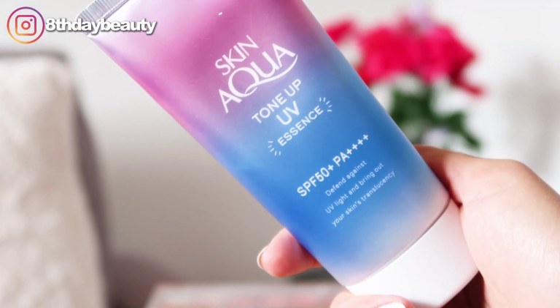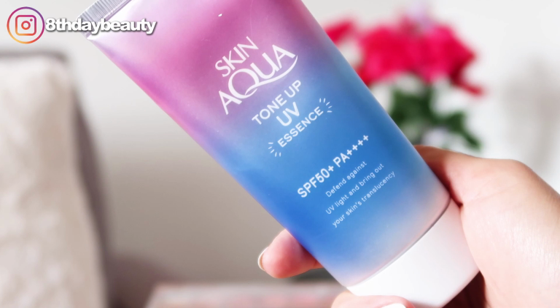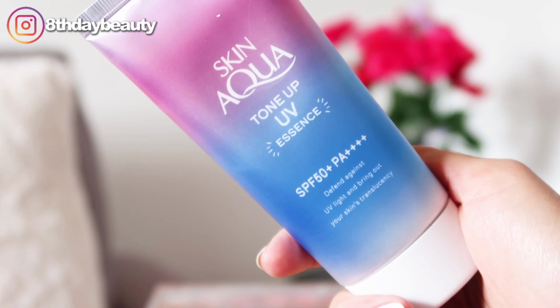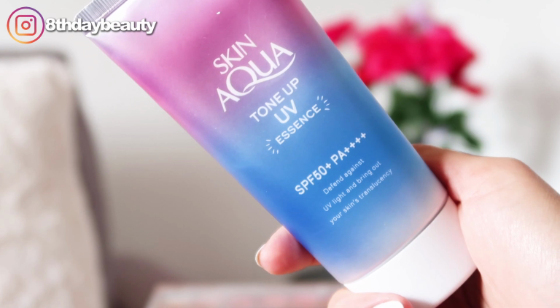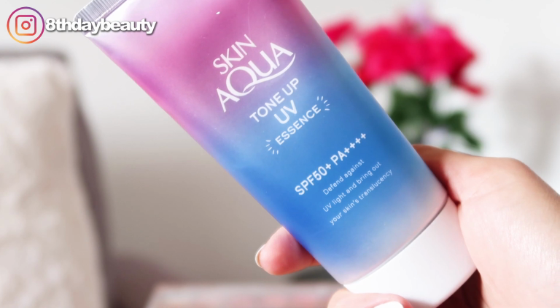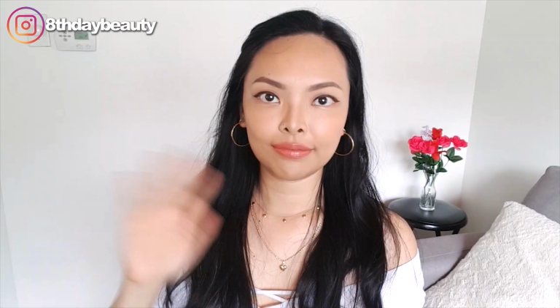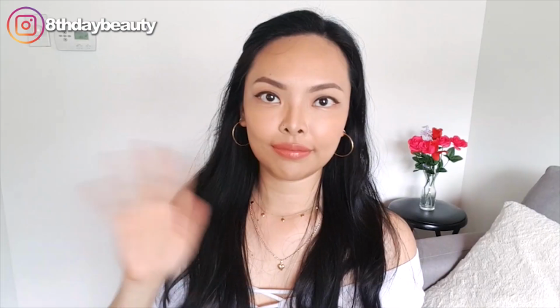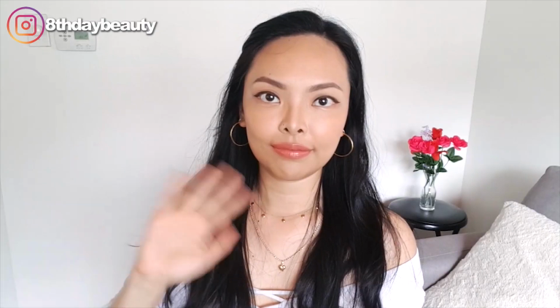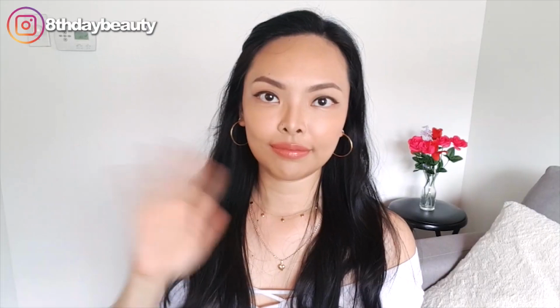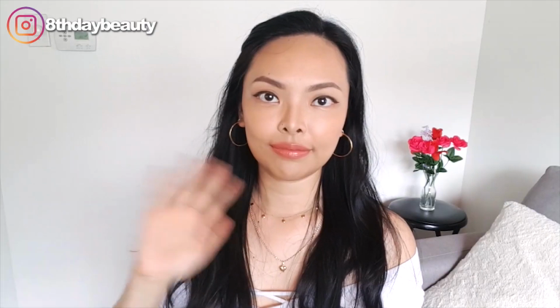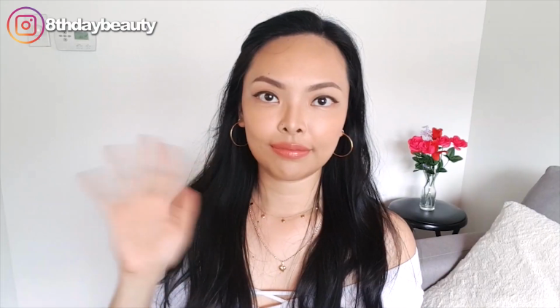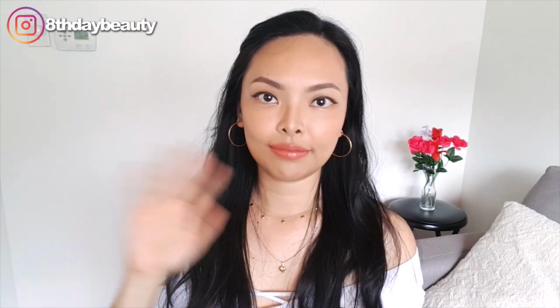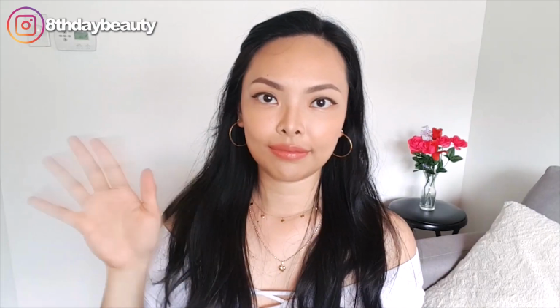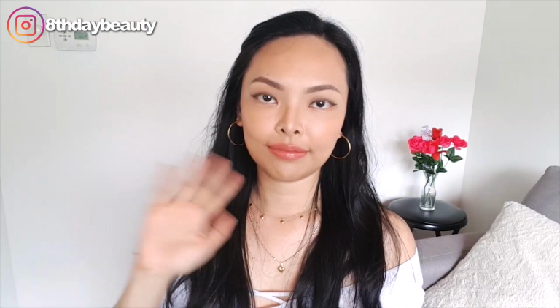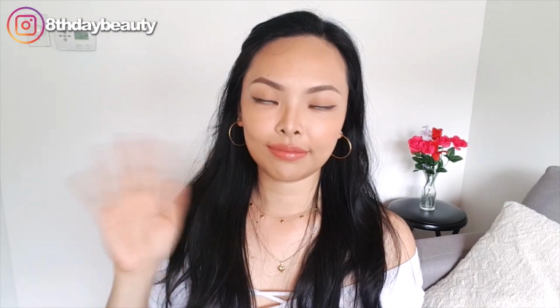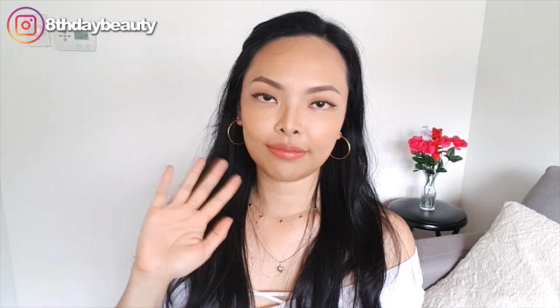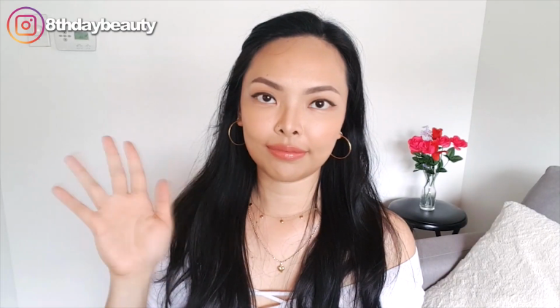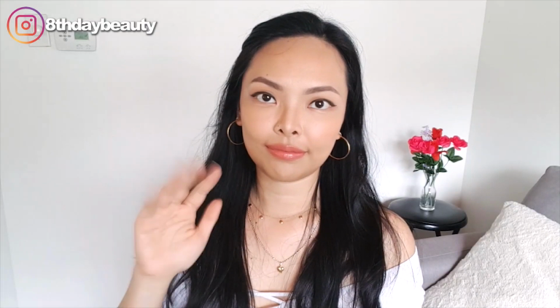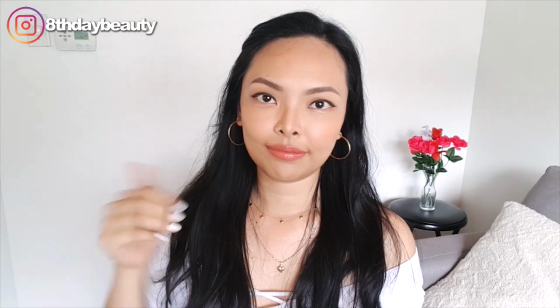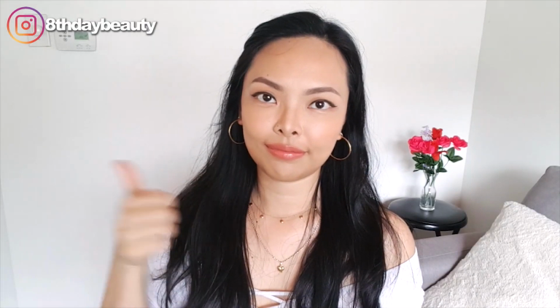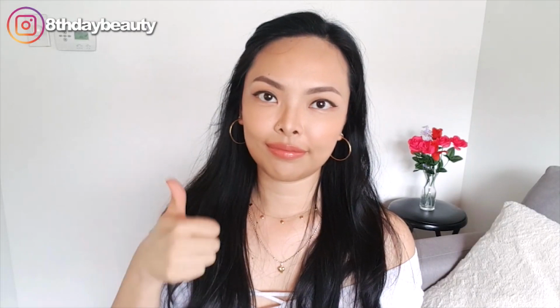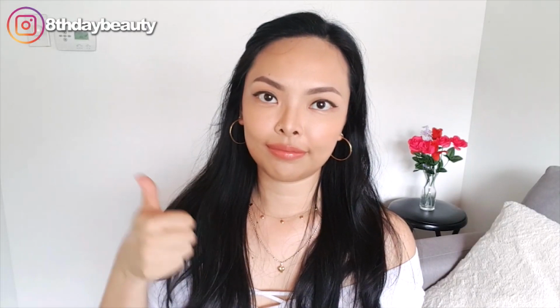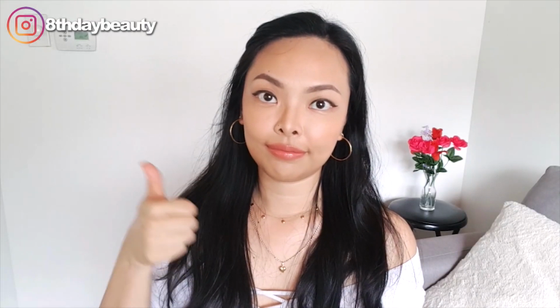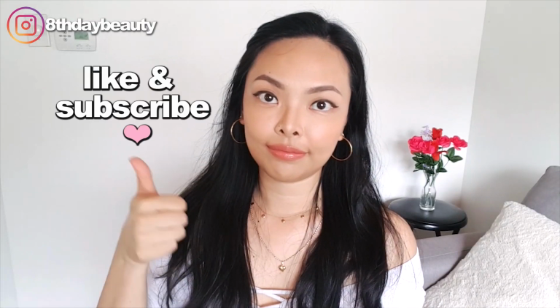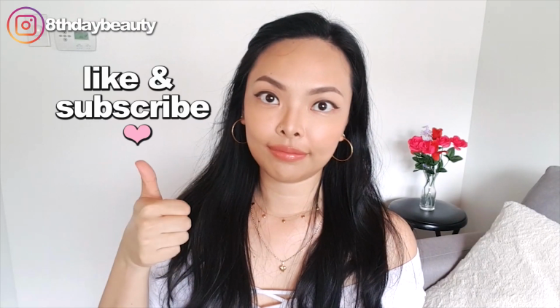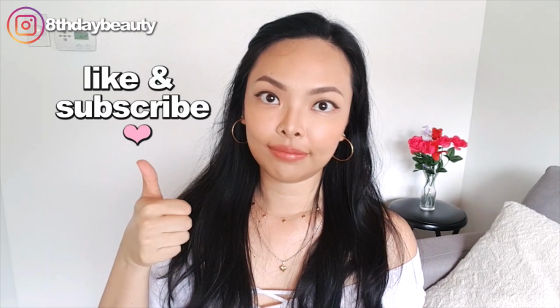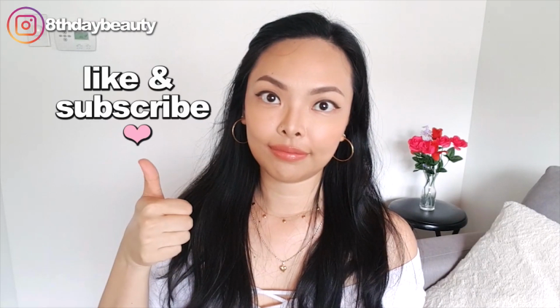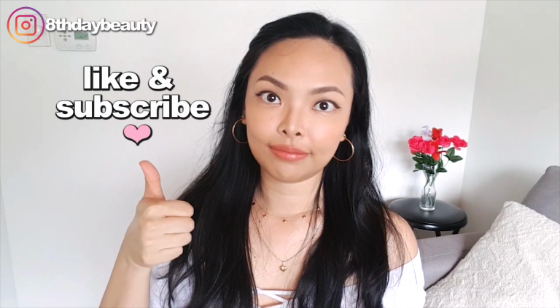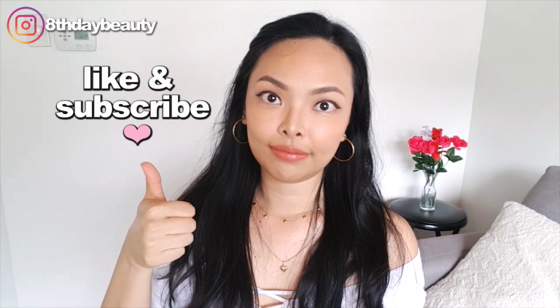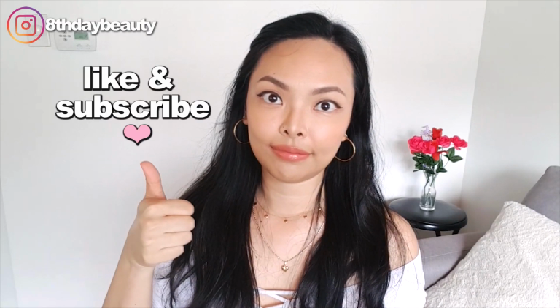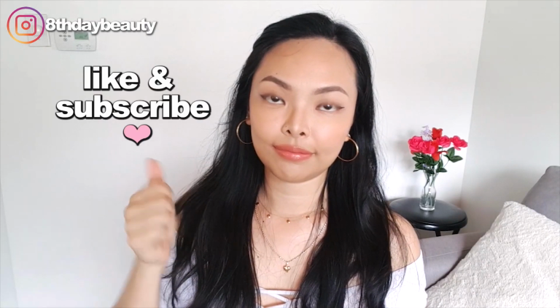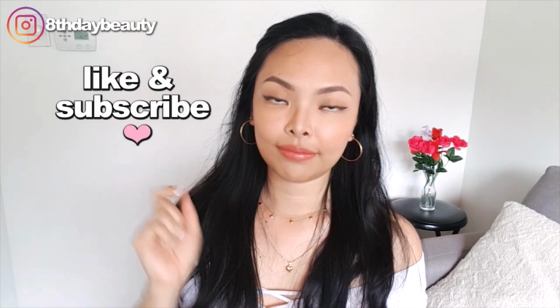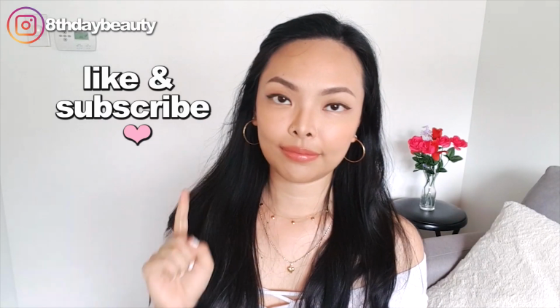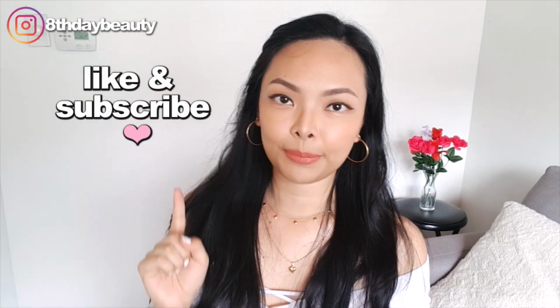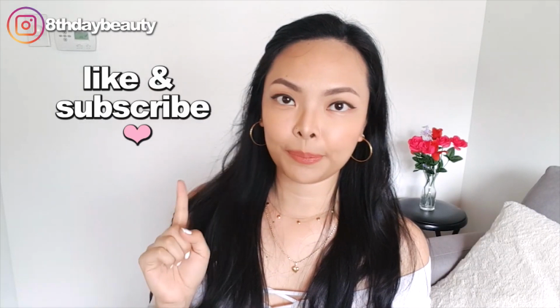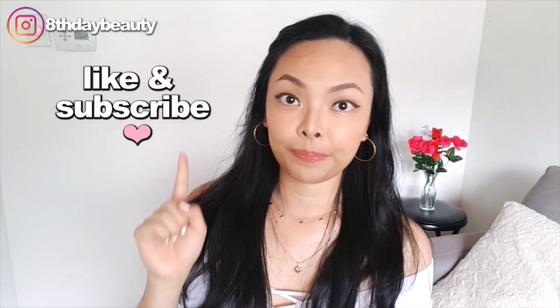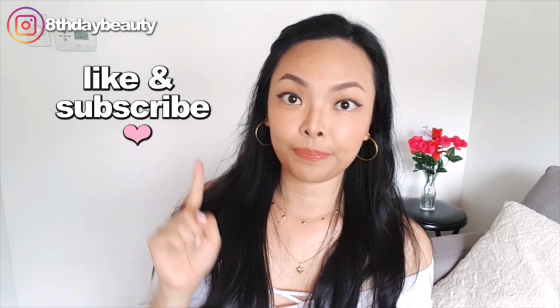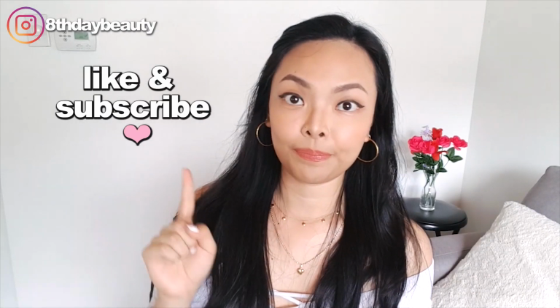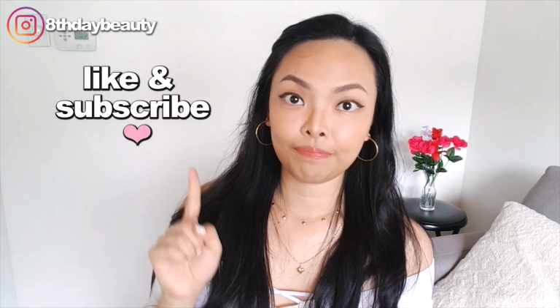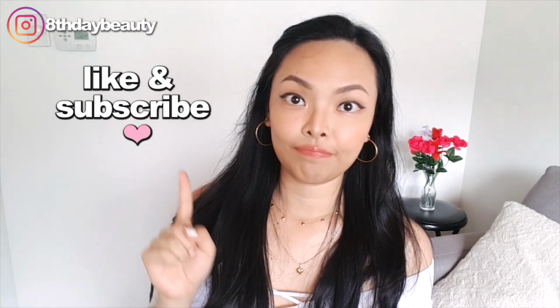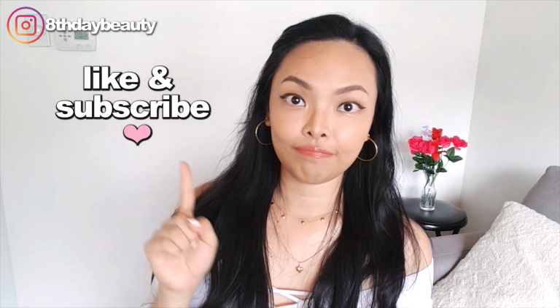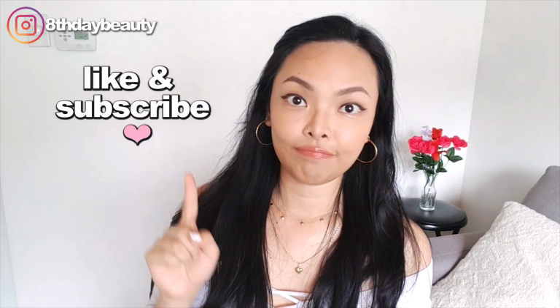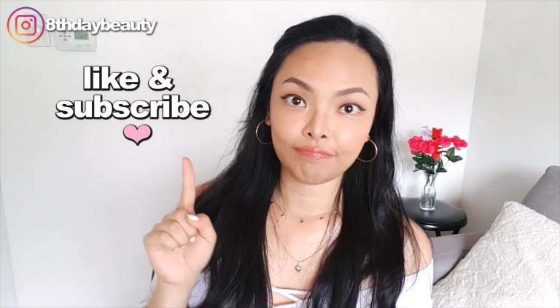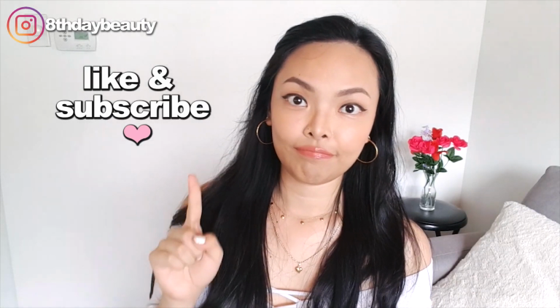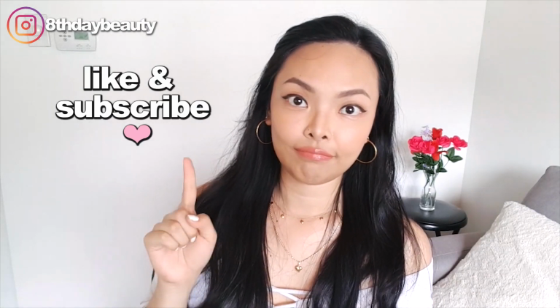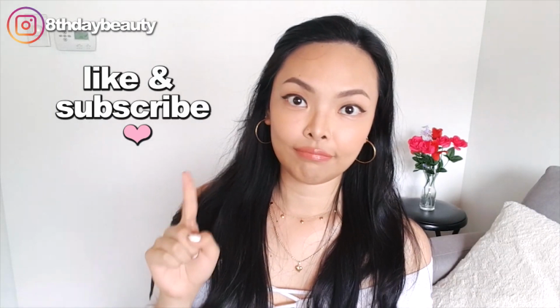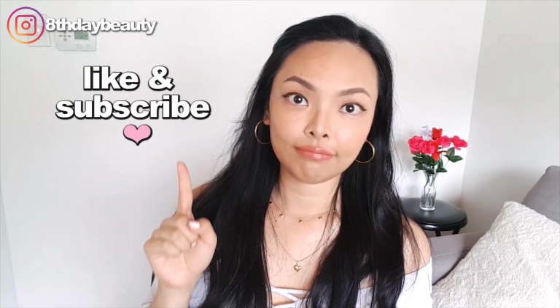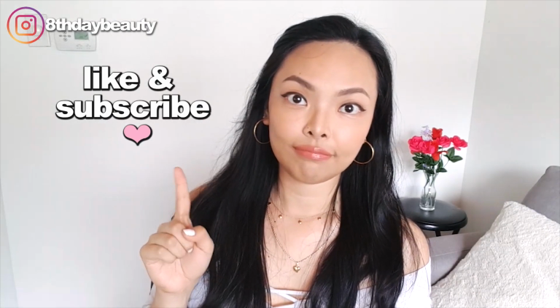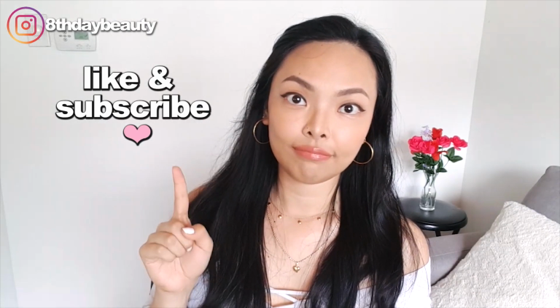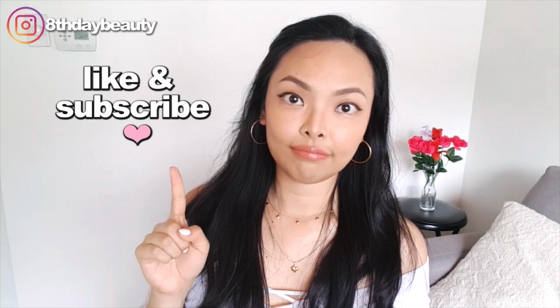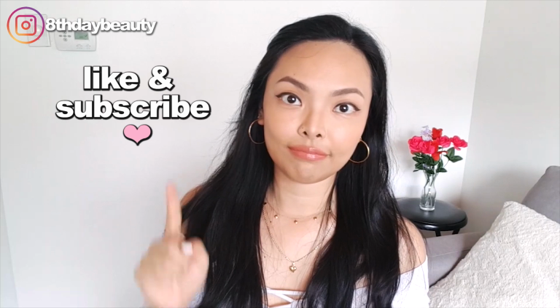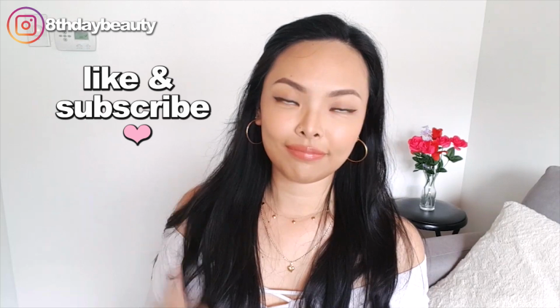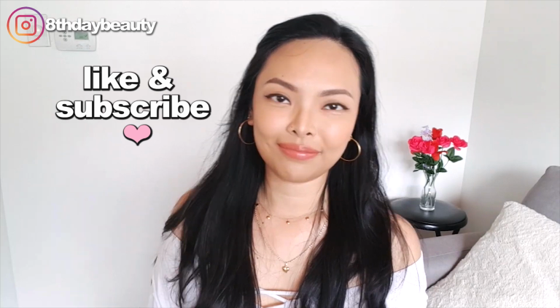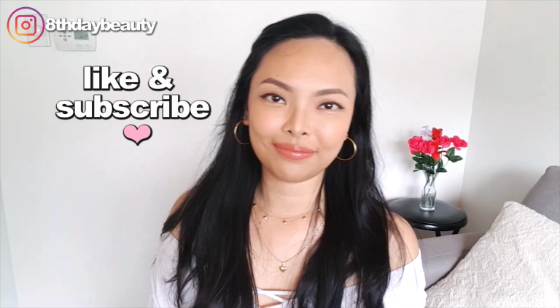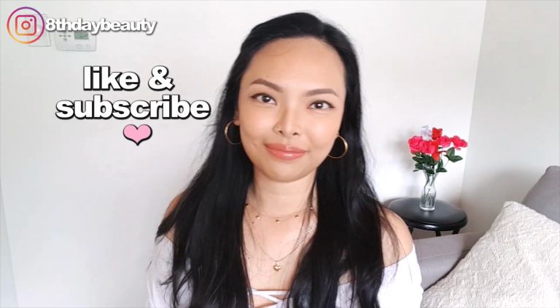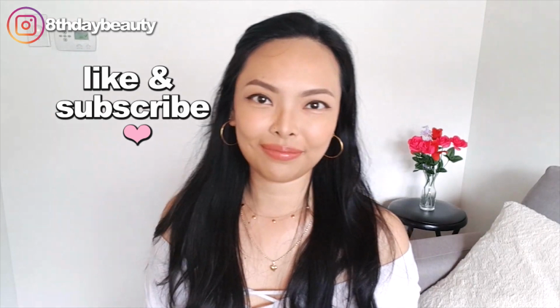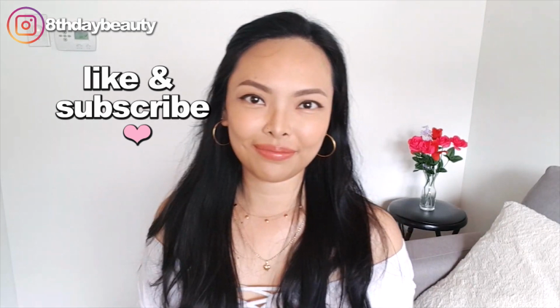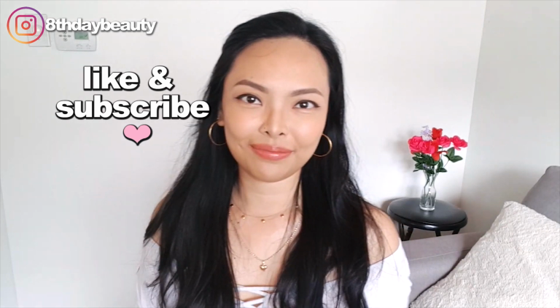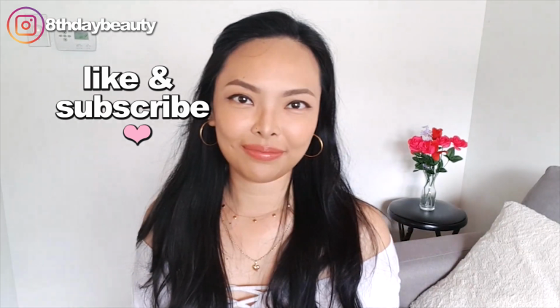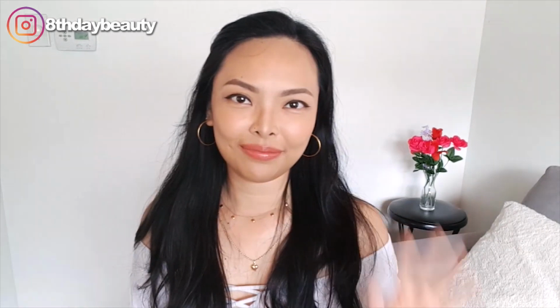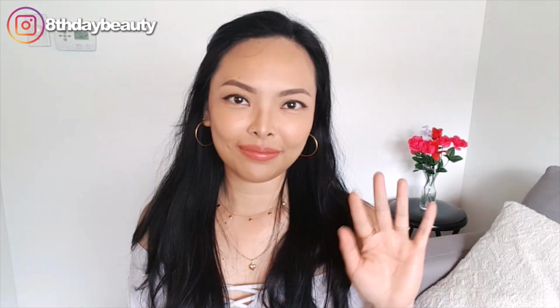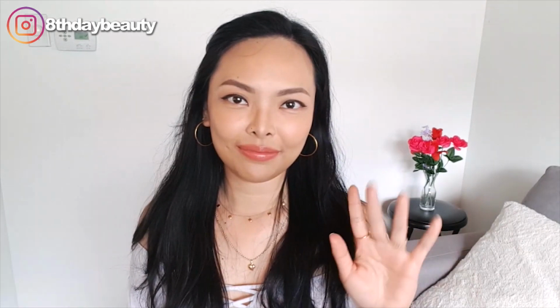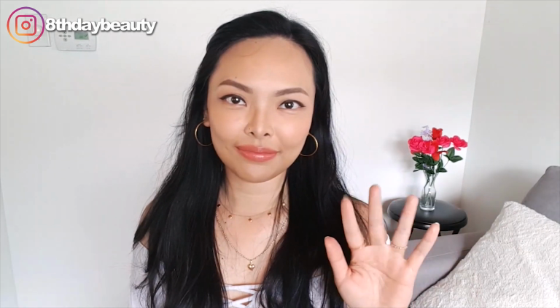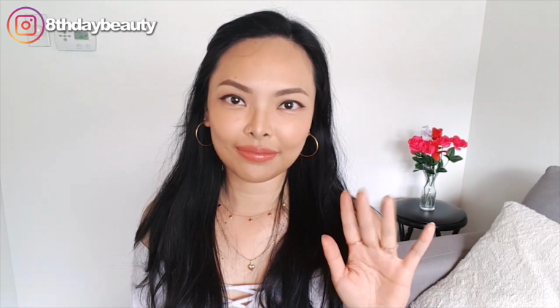Okay guys, that's it for me. Thank you so much for watching. I hope you're all healthy, staying safe, and I'll see you in my next one. Bye!